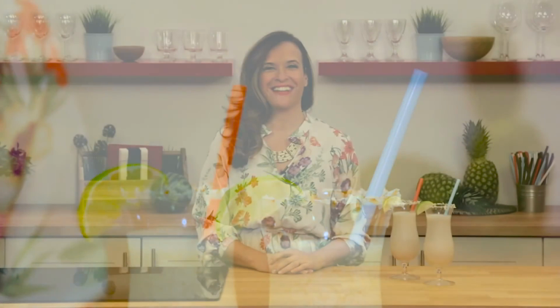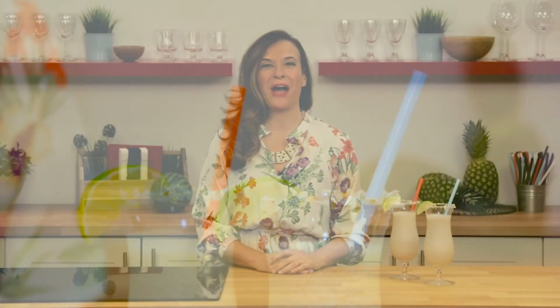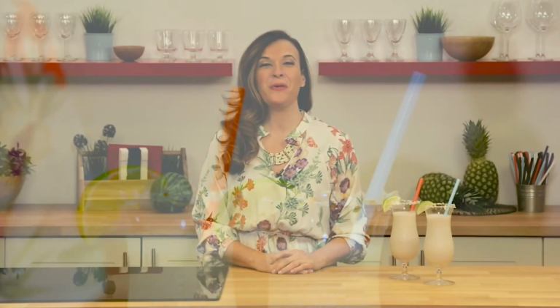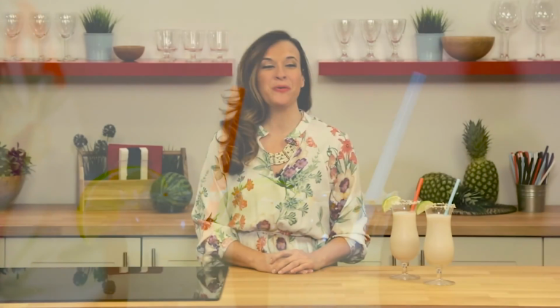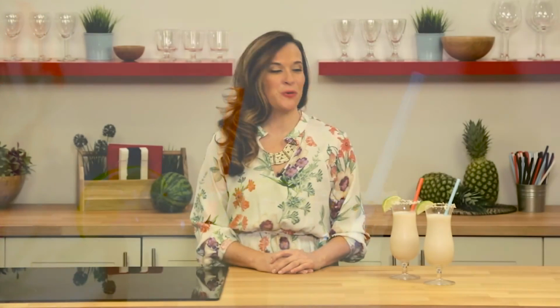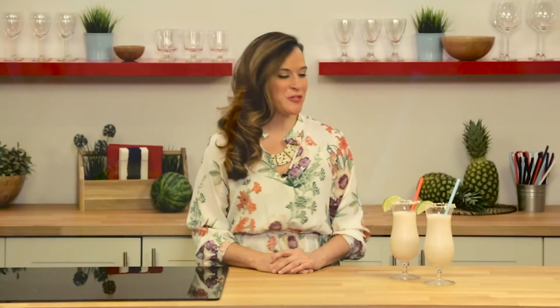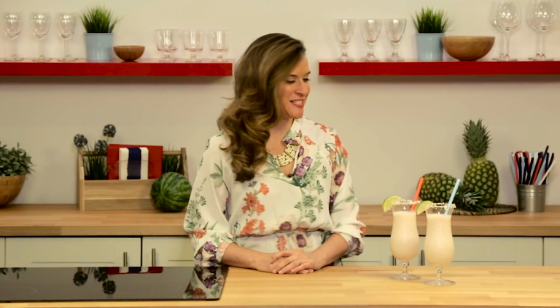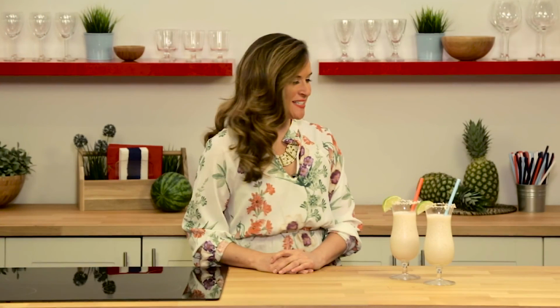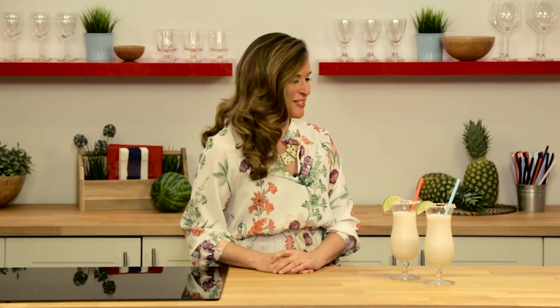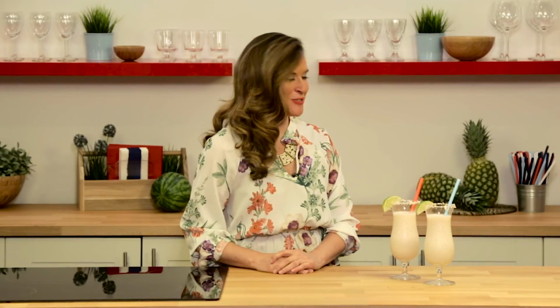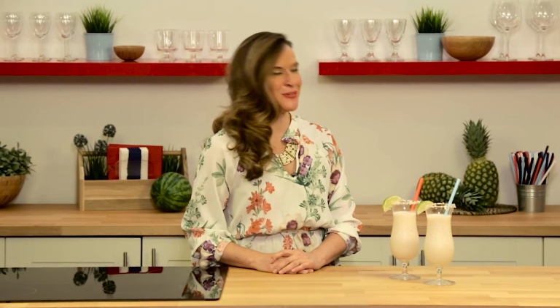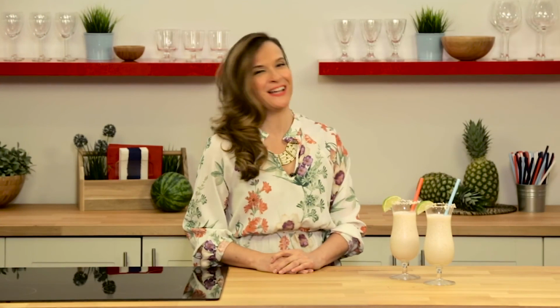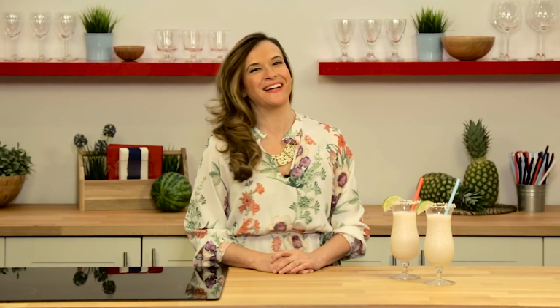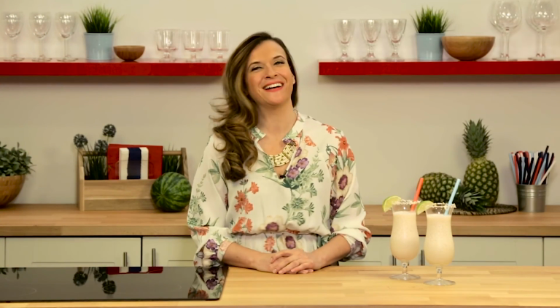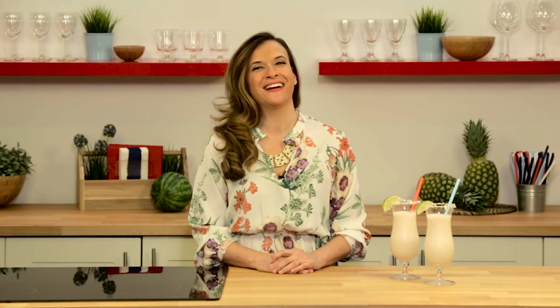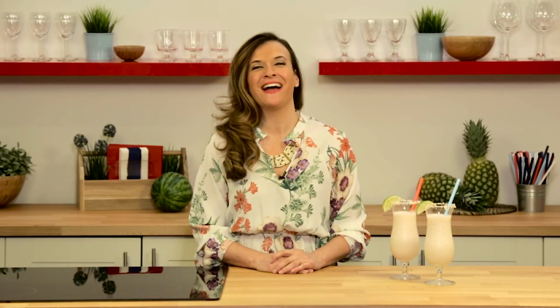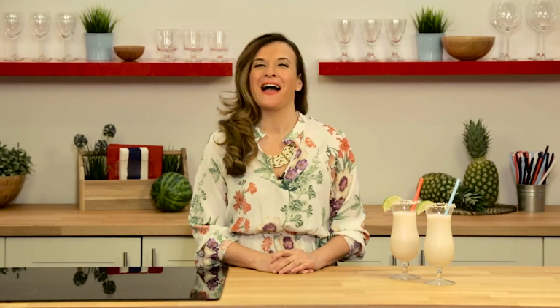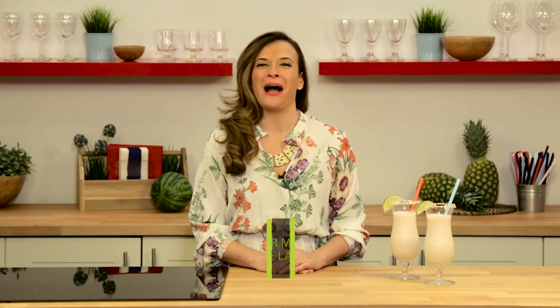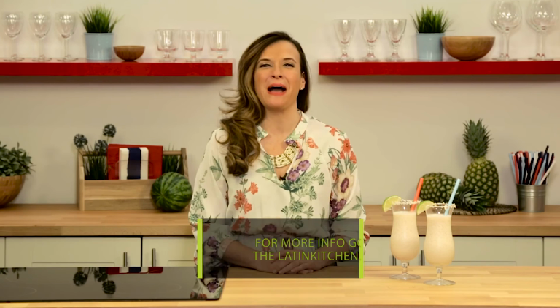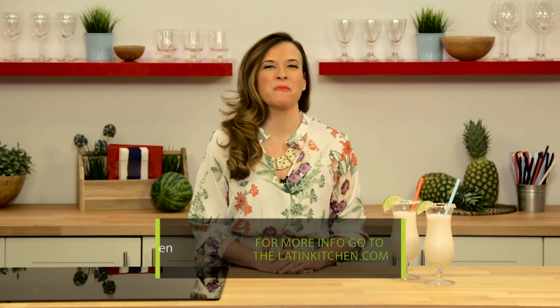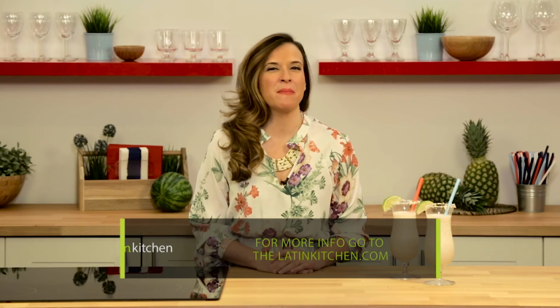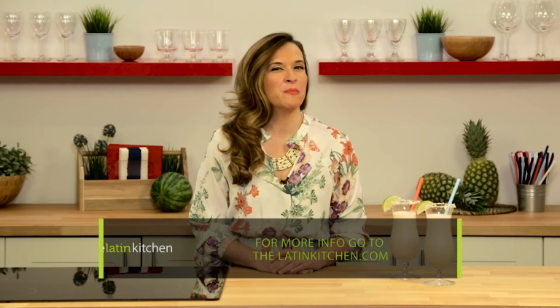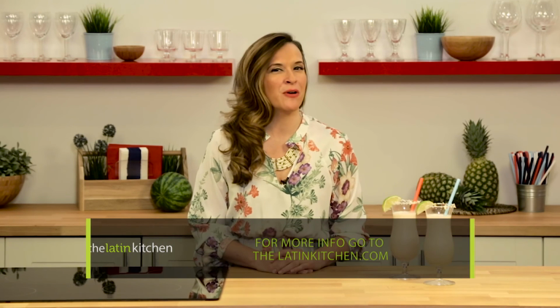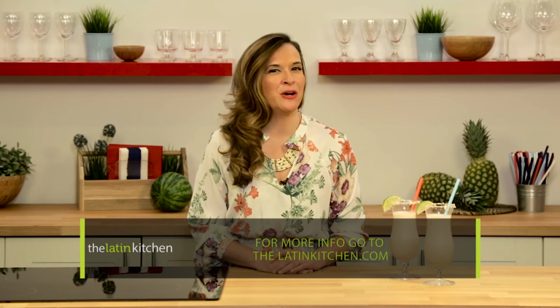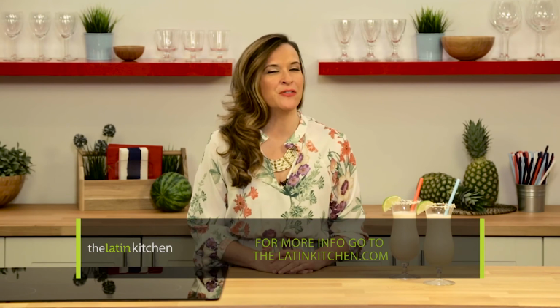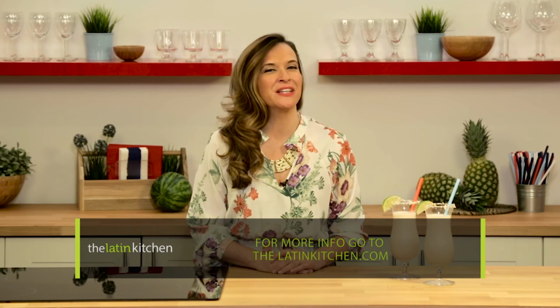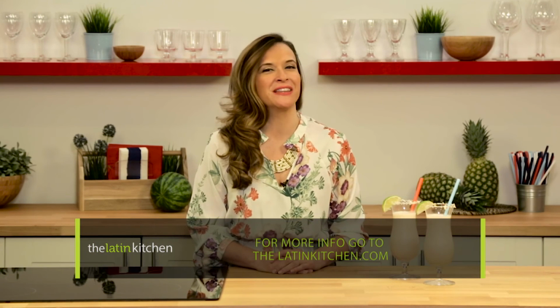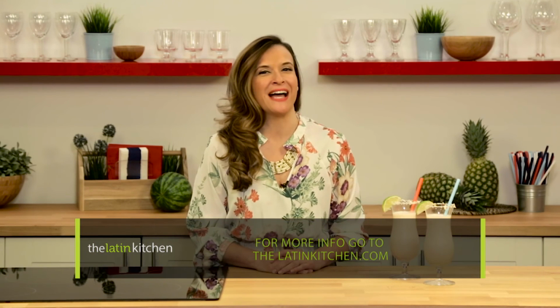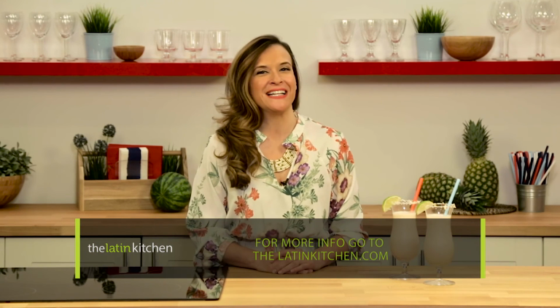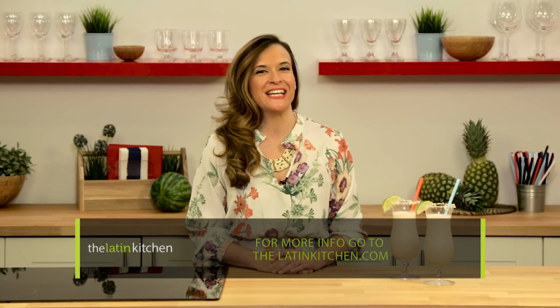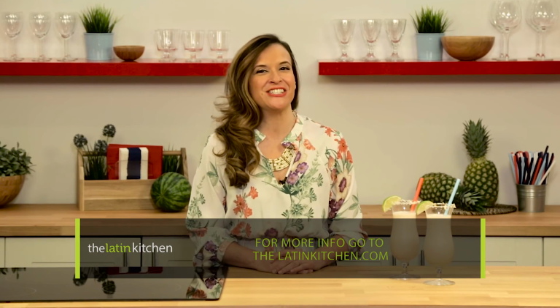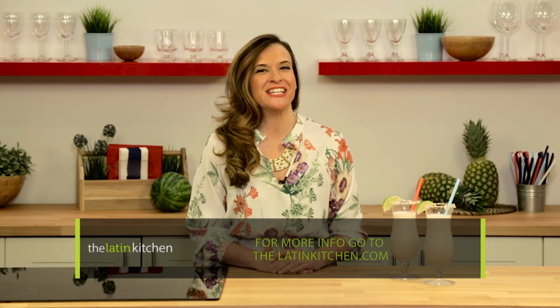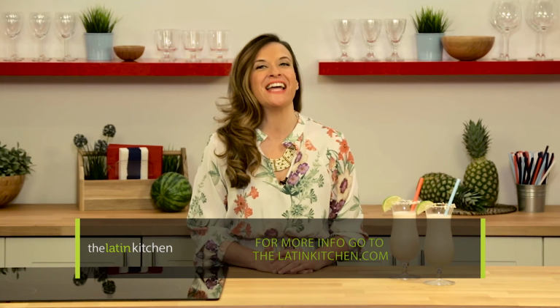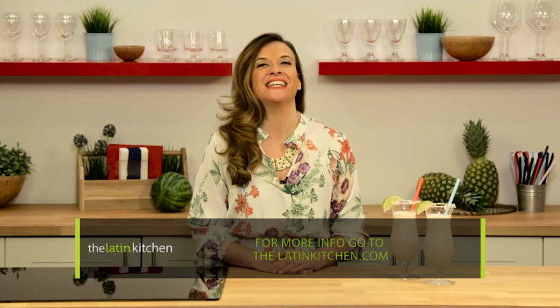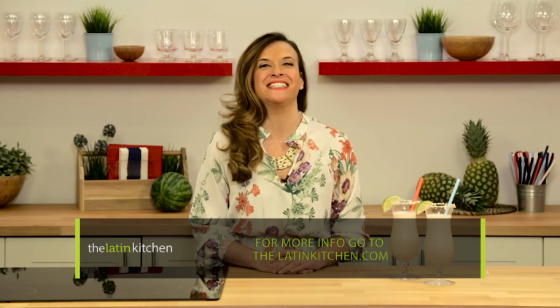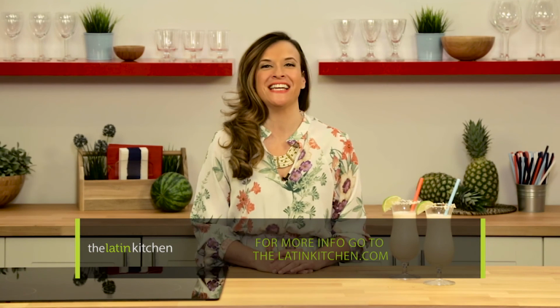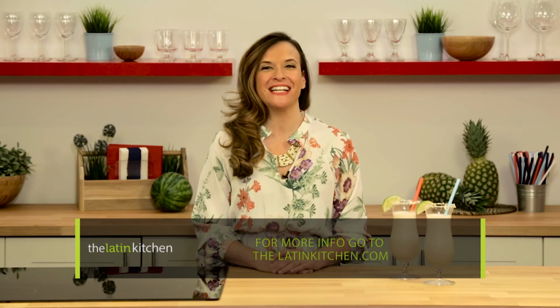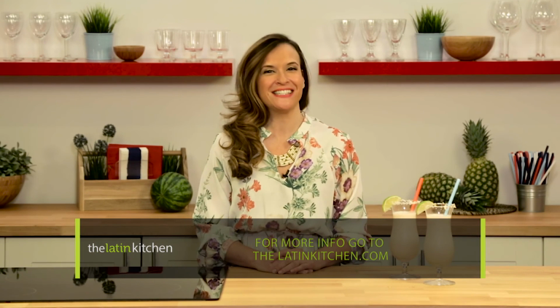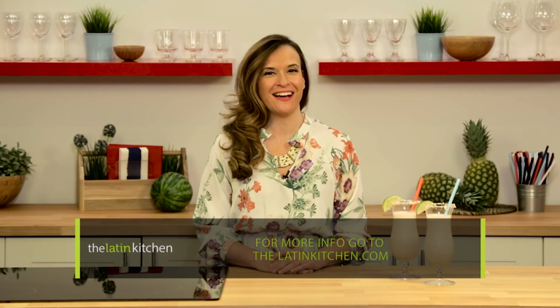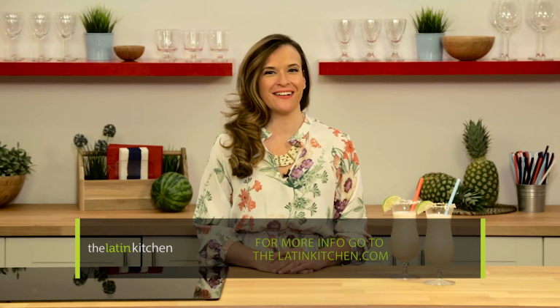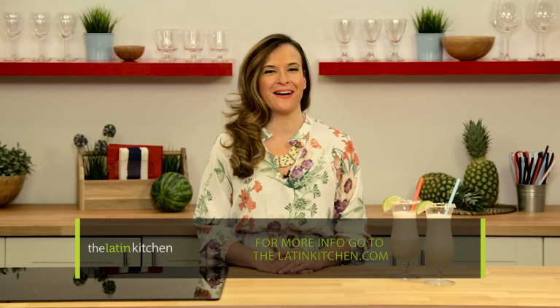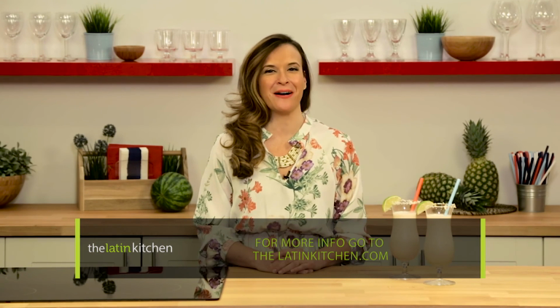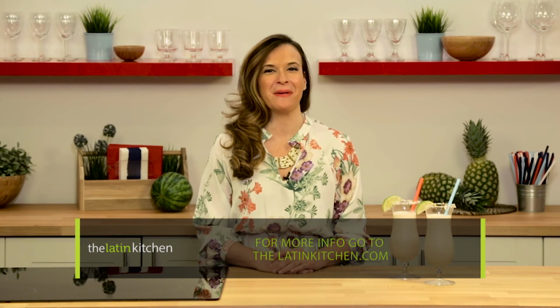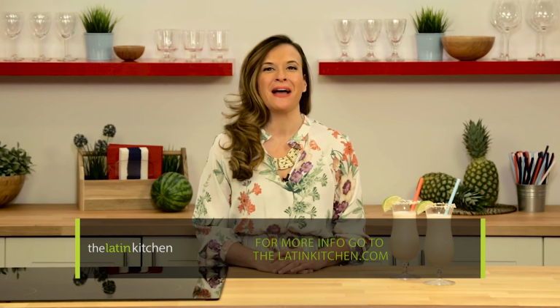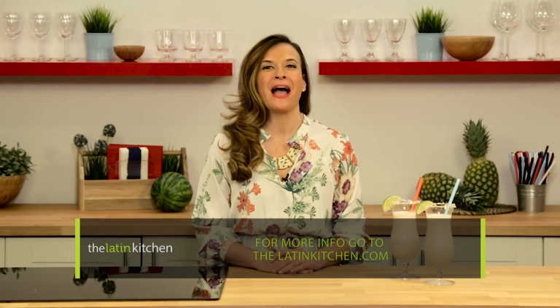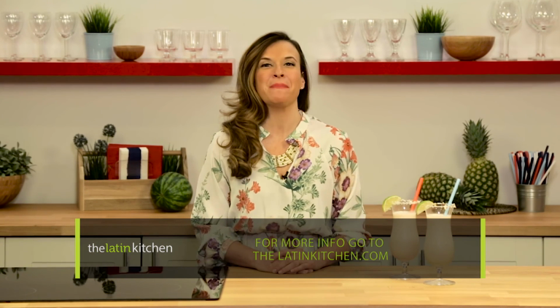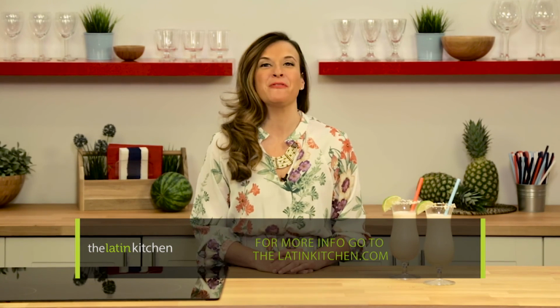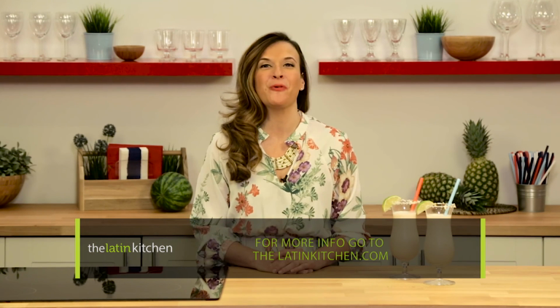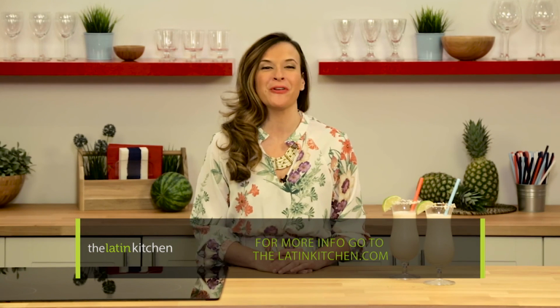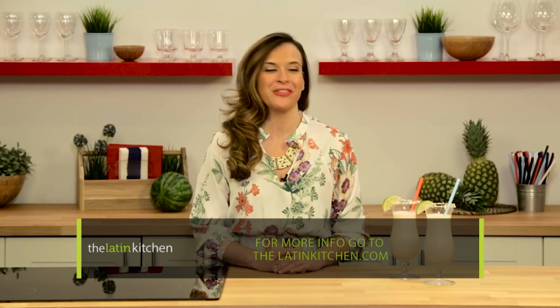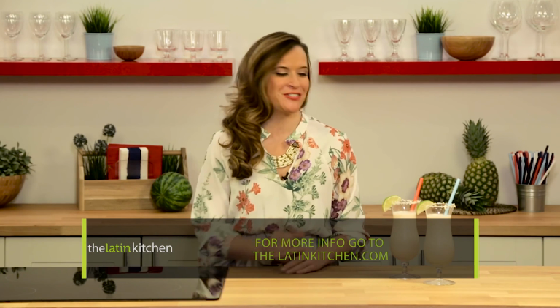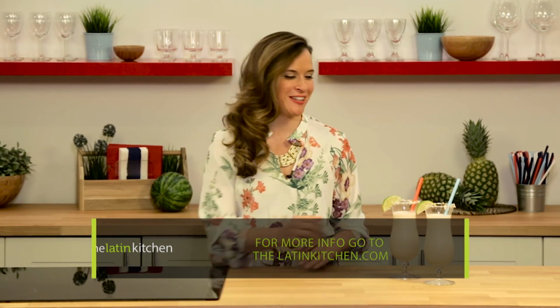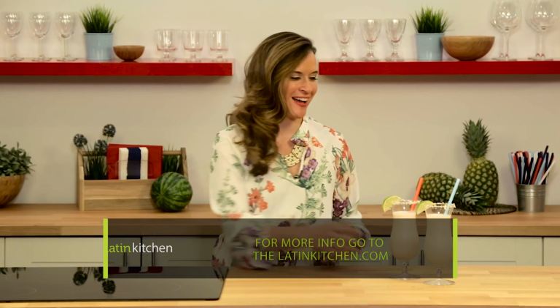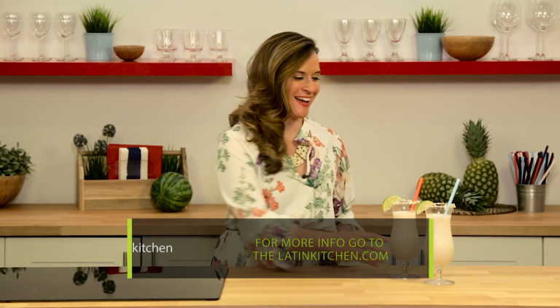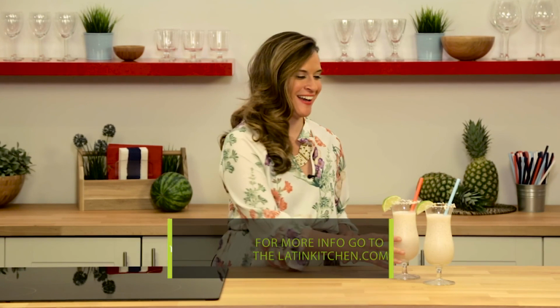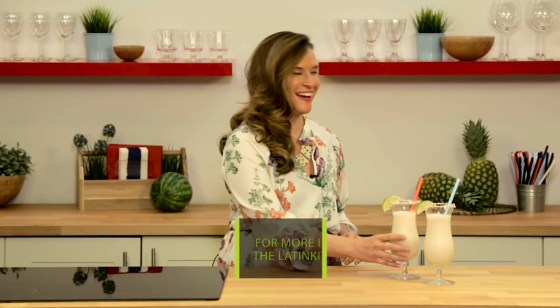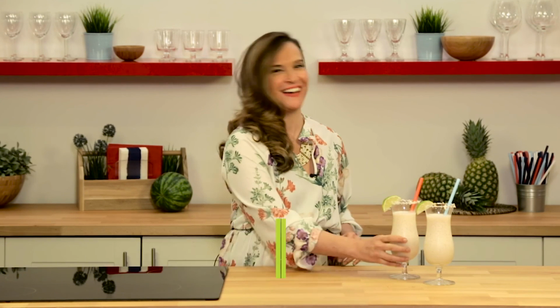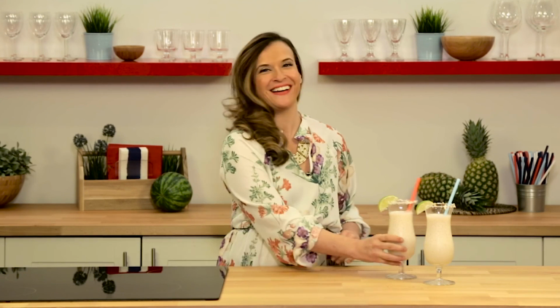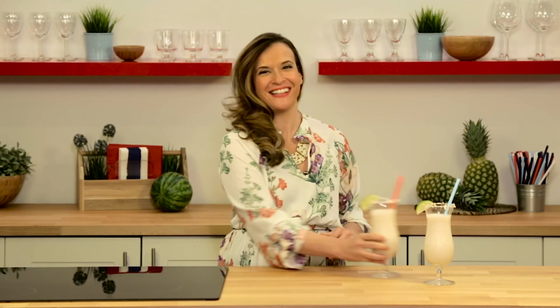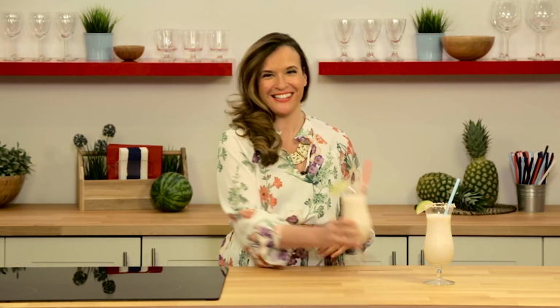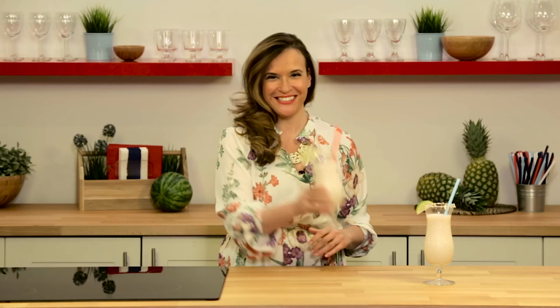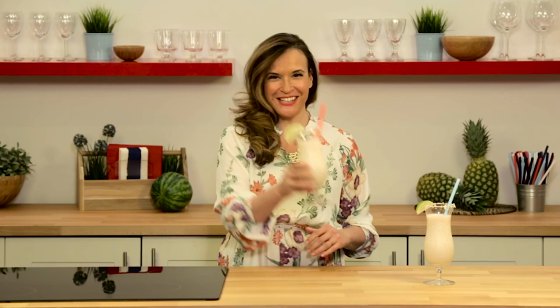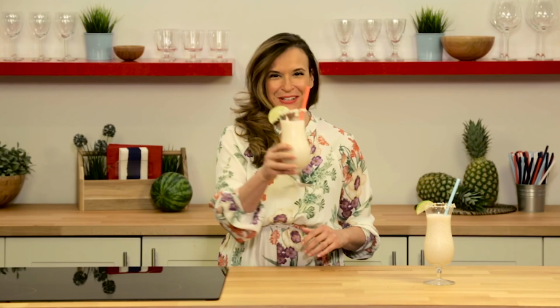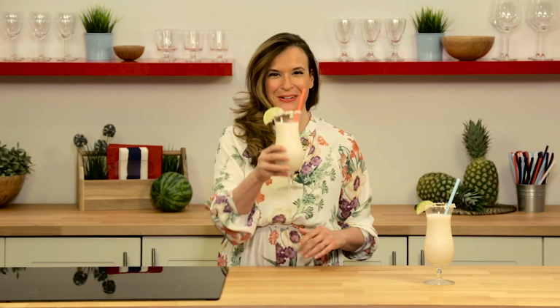How gorgeous is this drink? I'm Robin Moreno for the Latin Kitchen and Latina.com. Happy 4th of July! Salud!